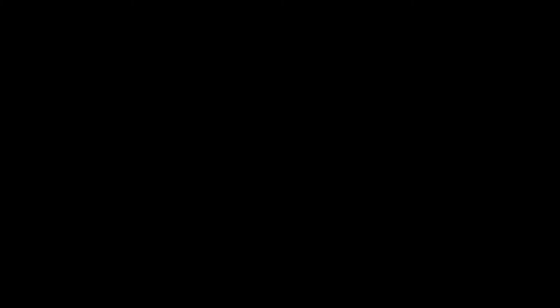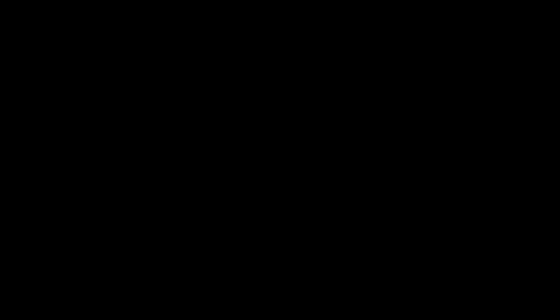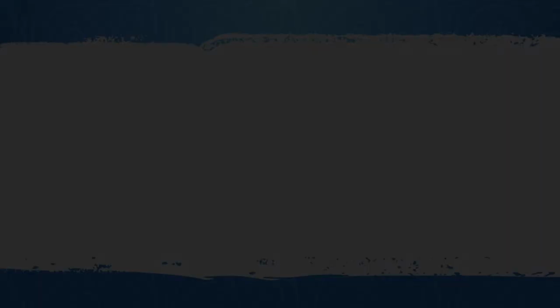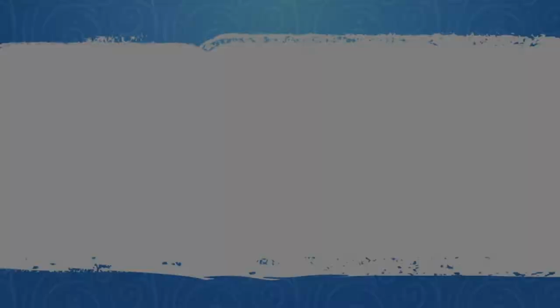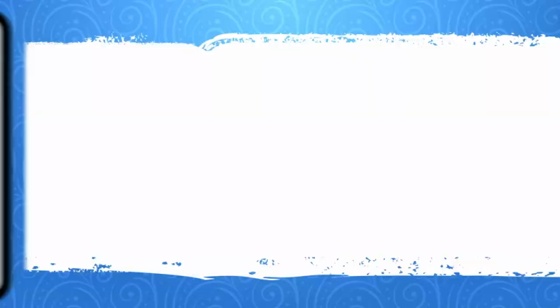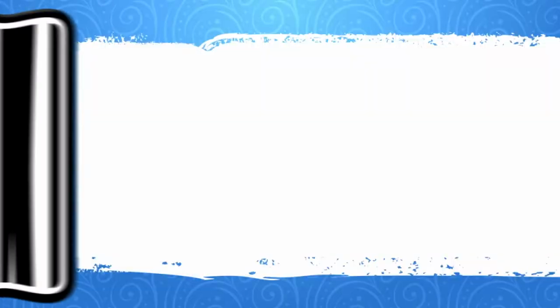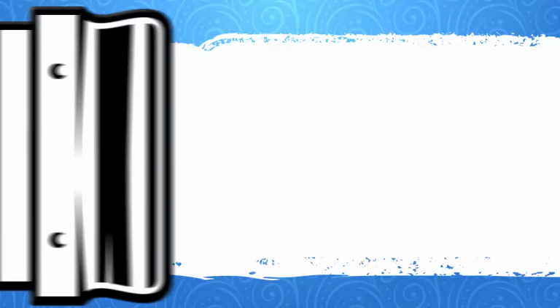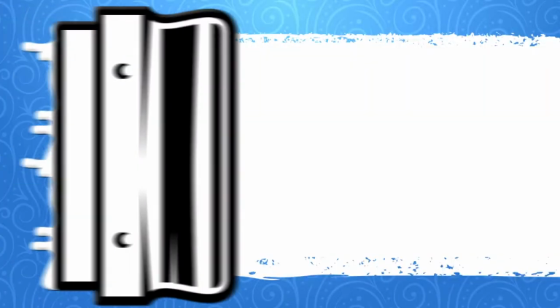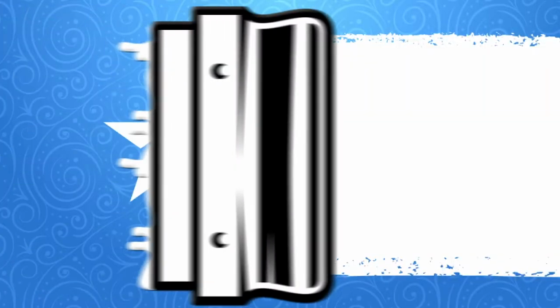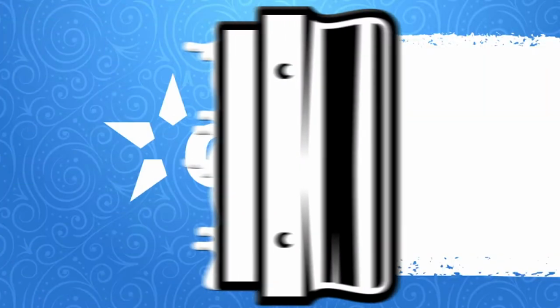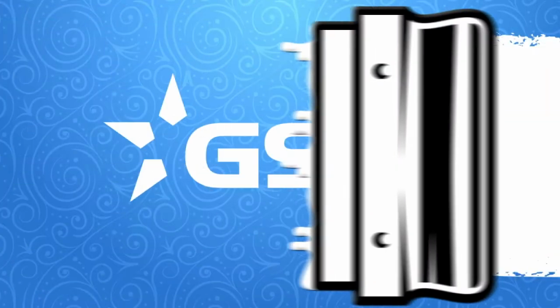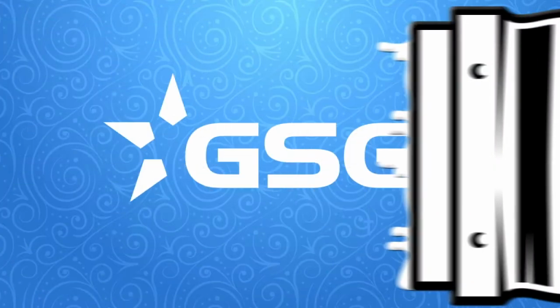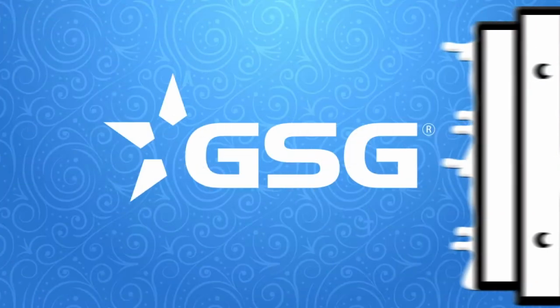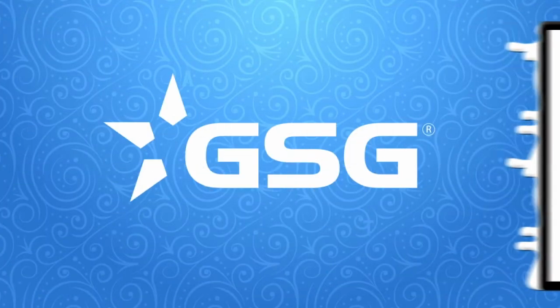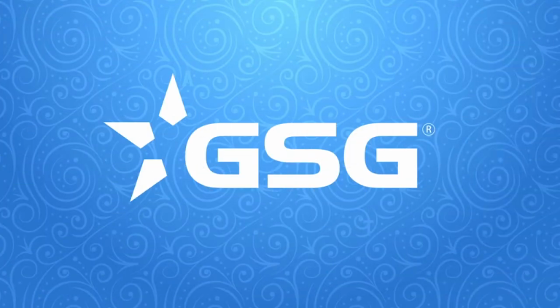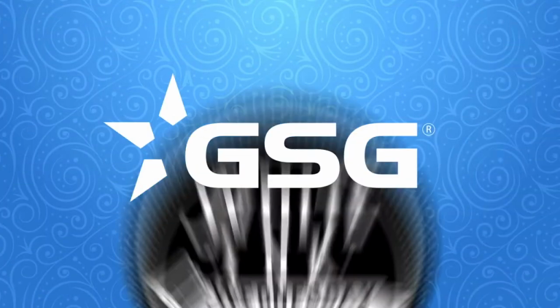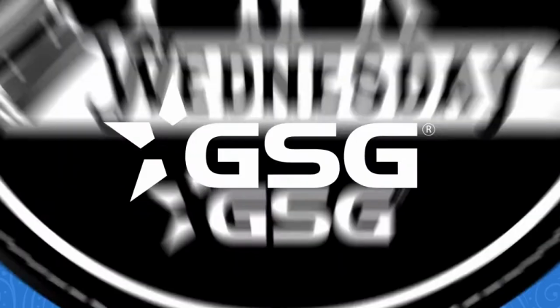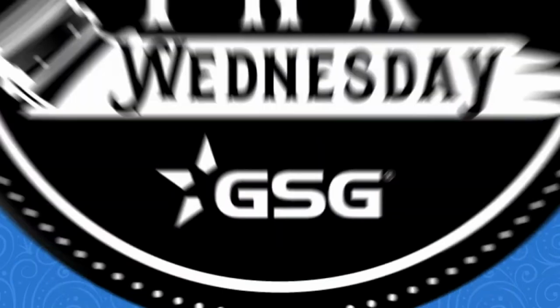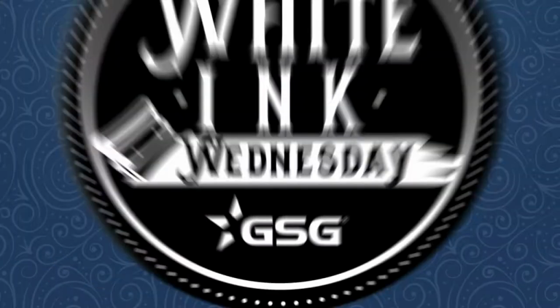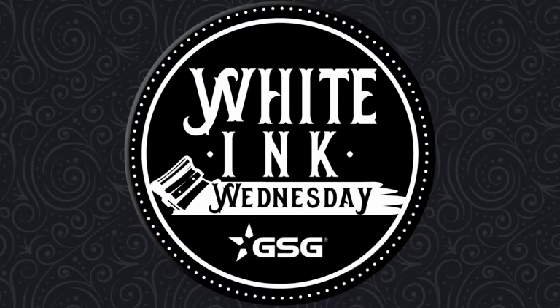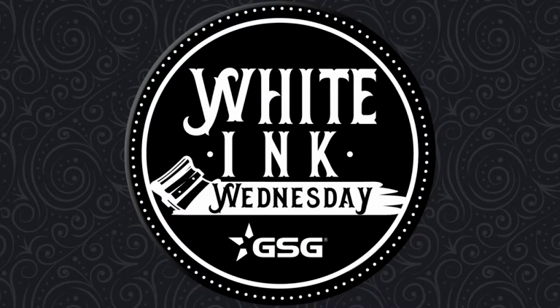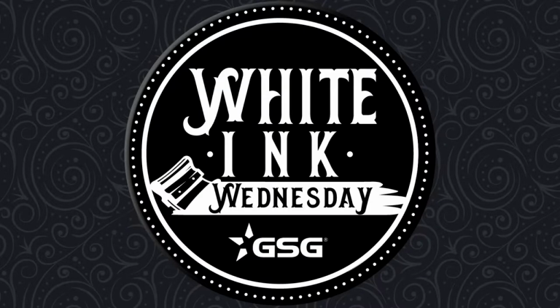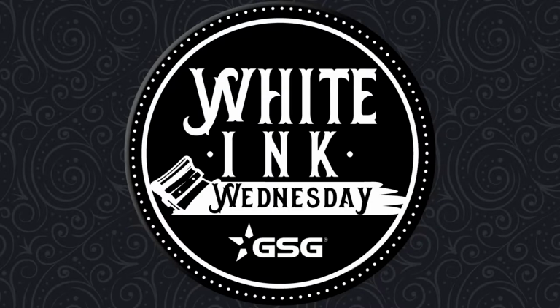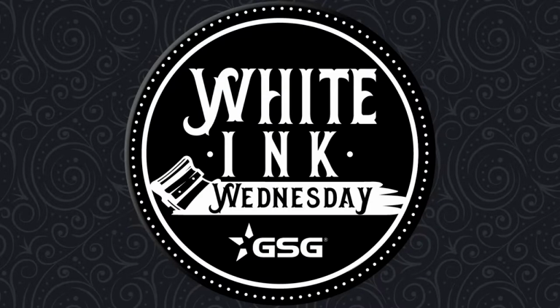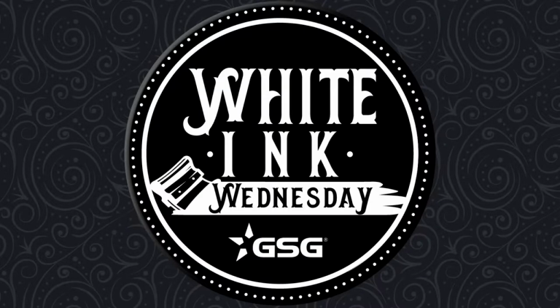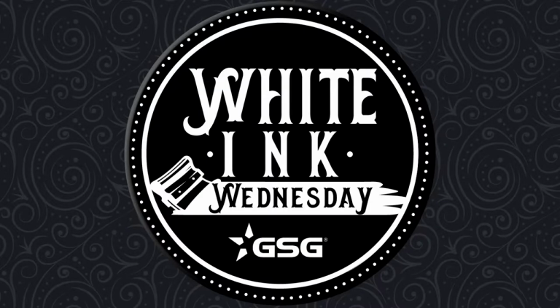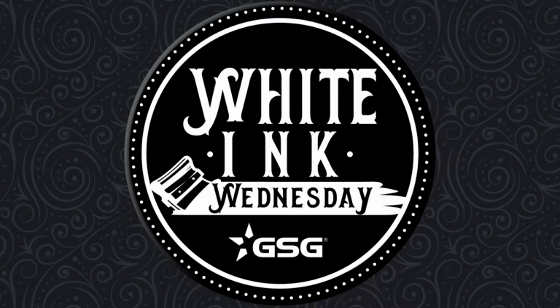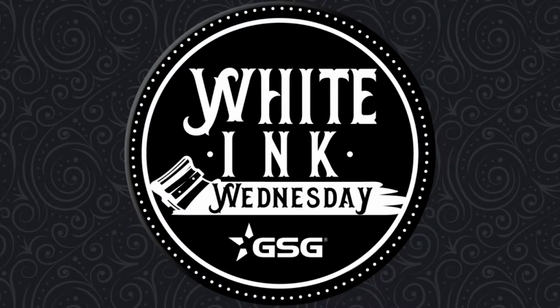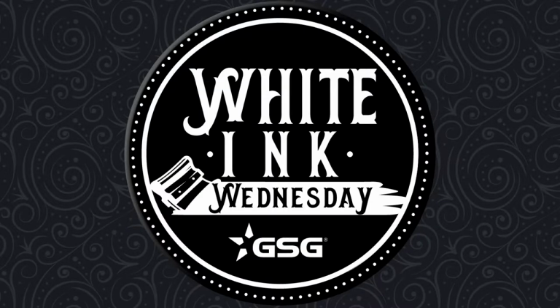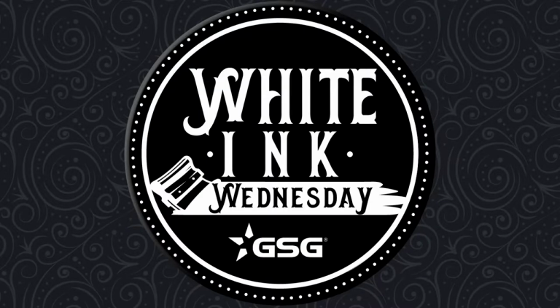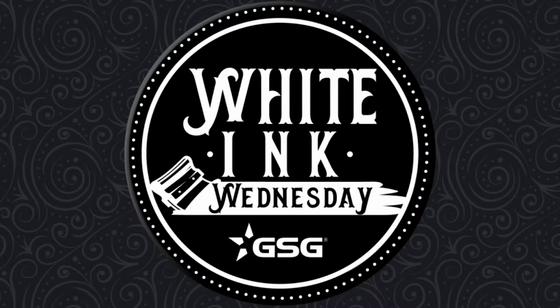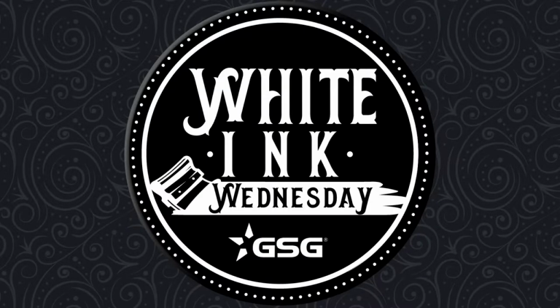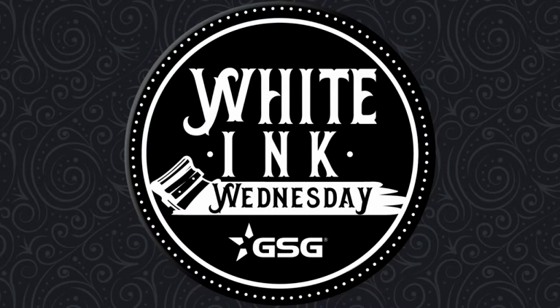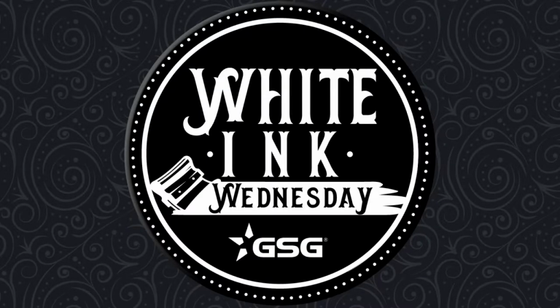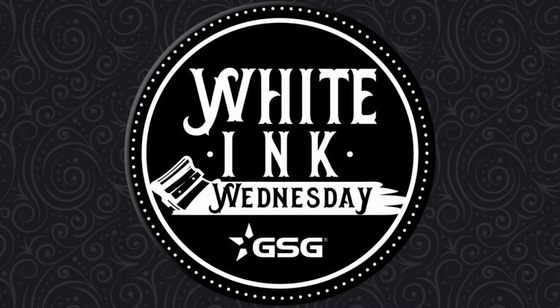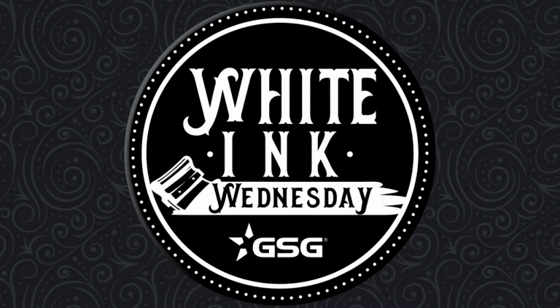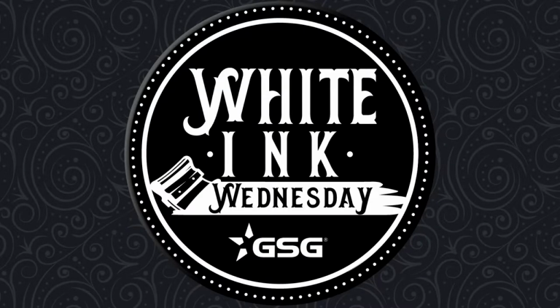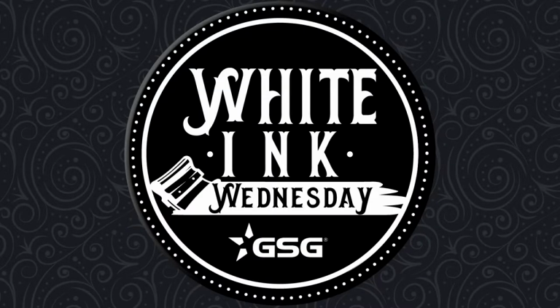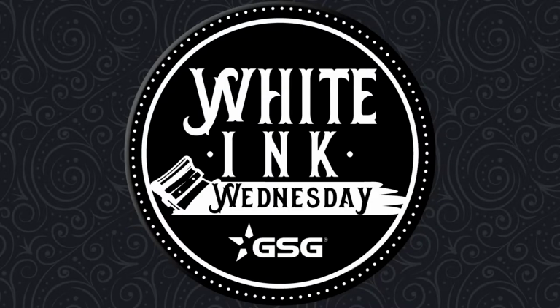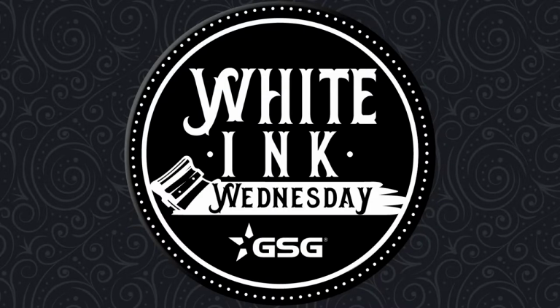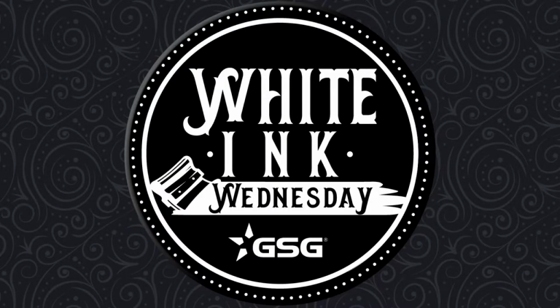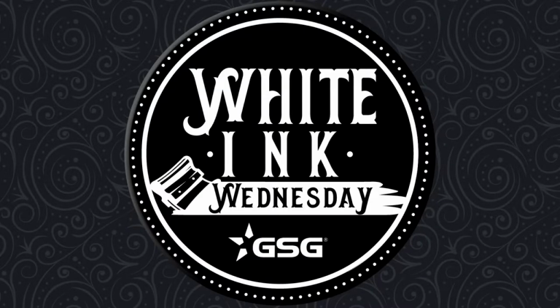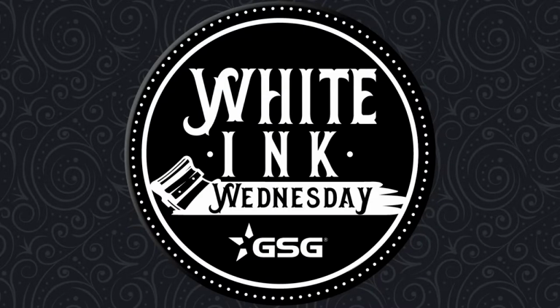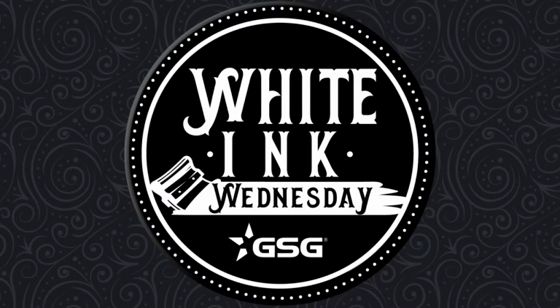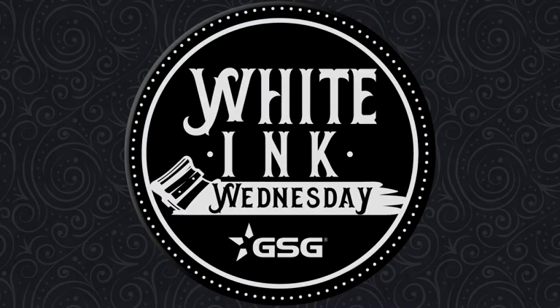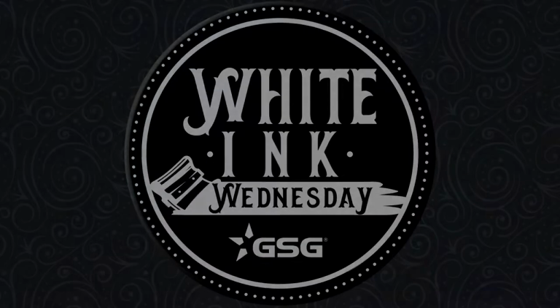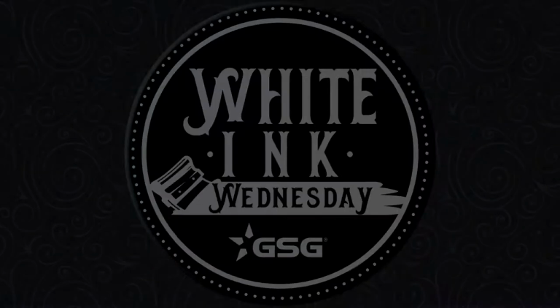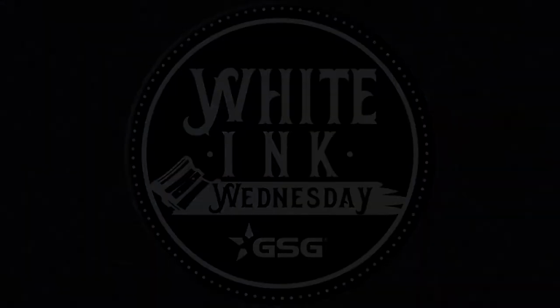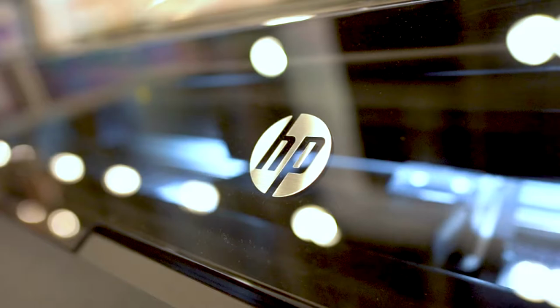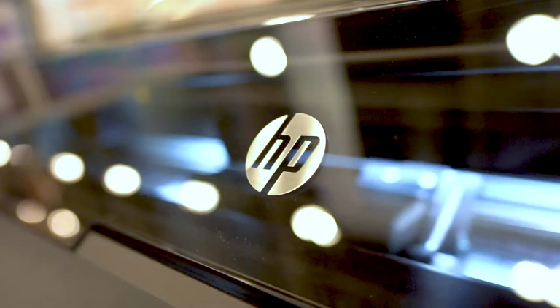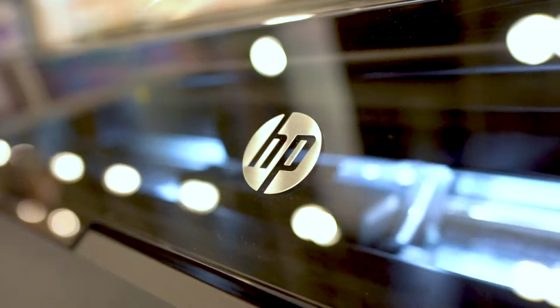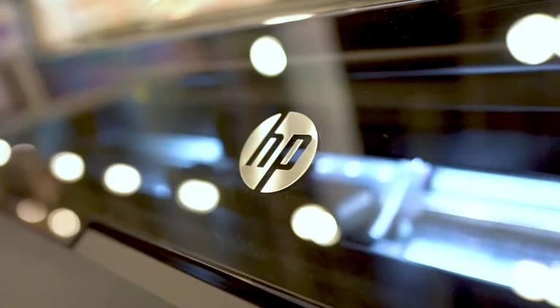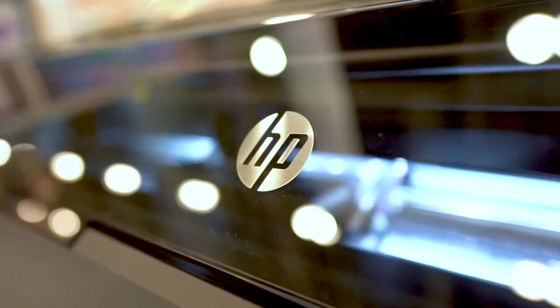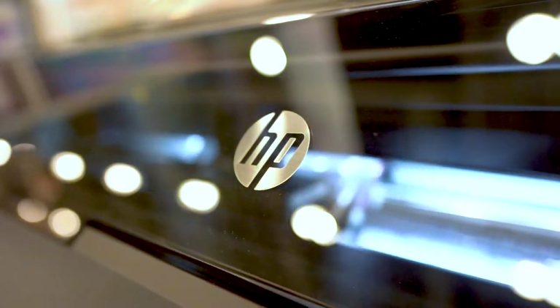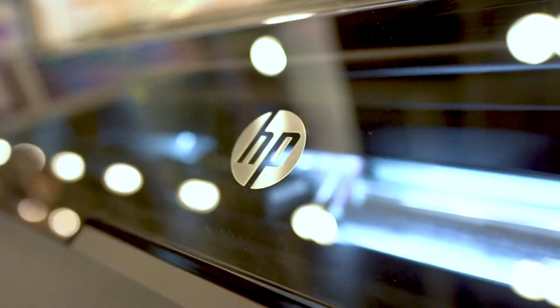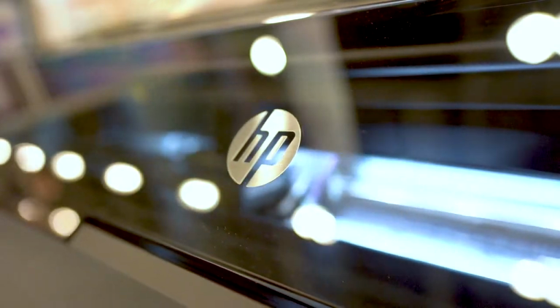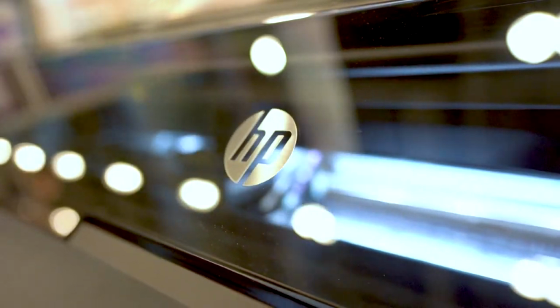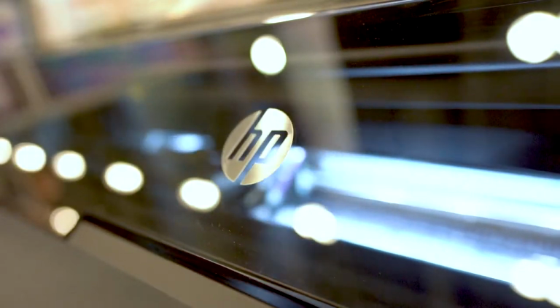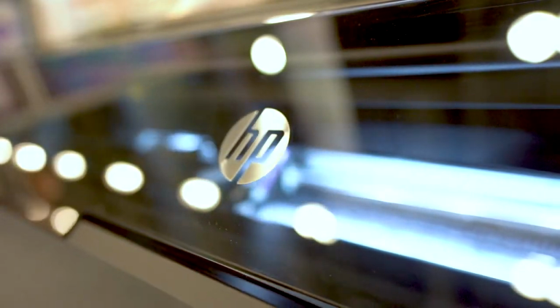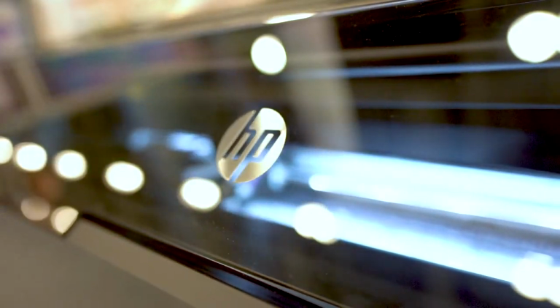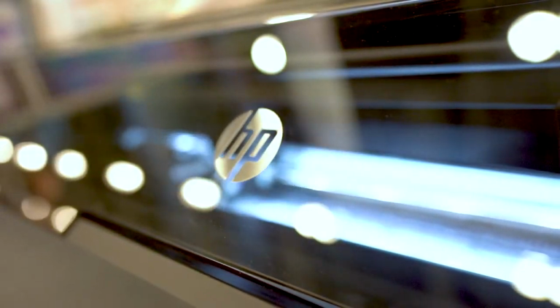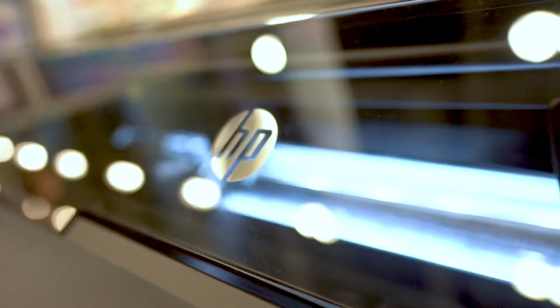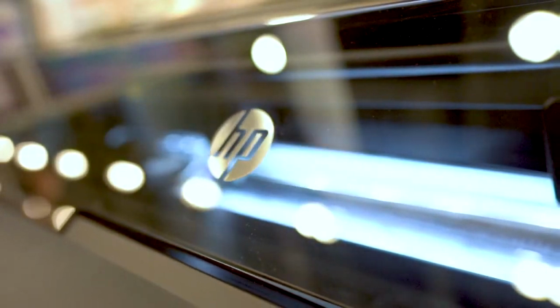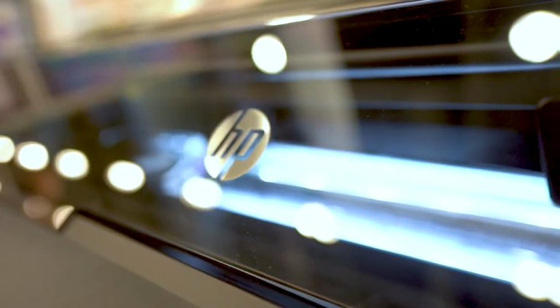GSG presents White Ink Wednesday. Welcome back to White Ink Wednesday.